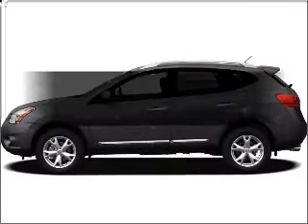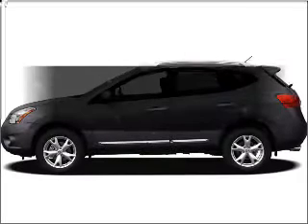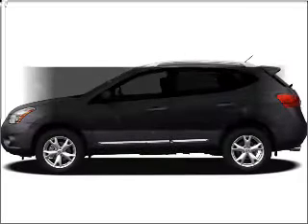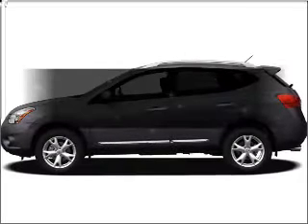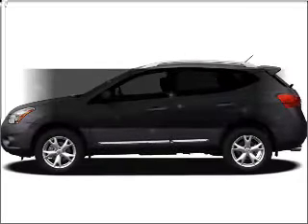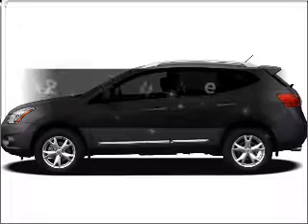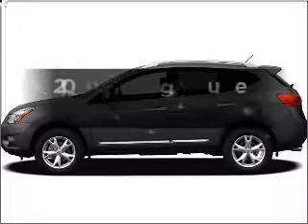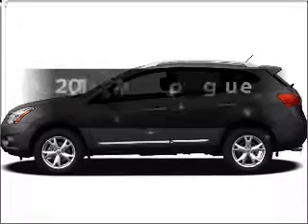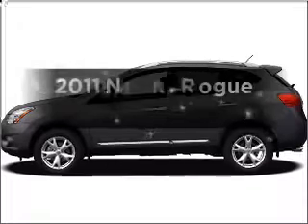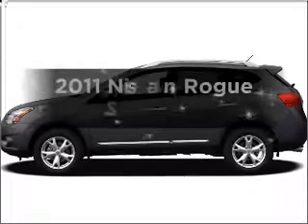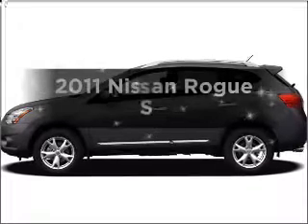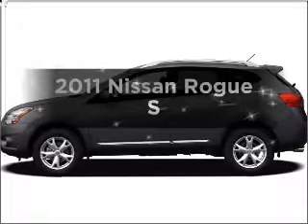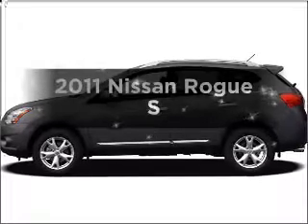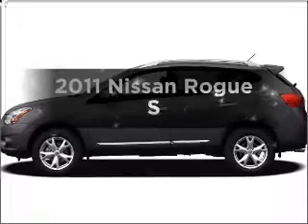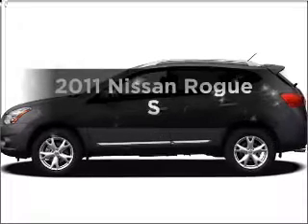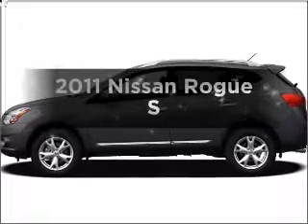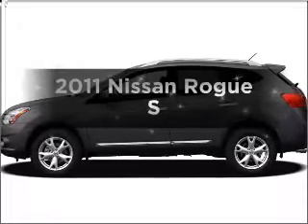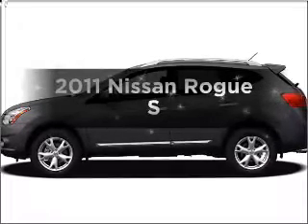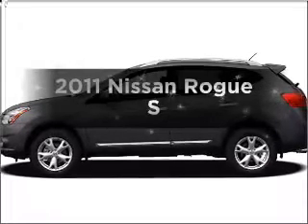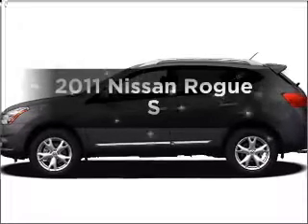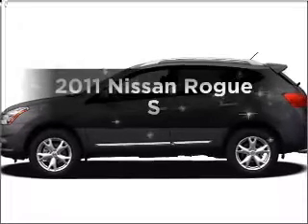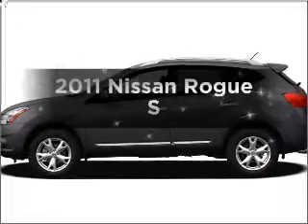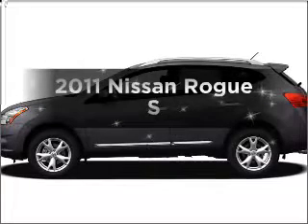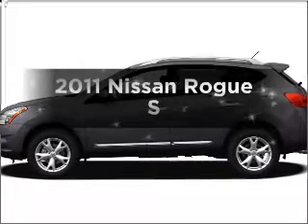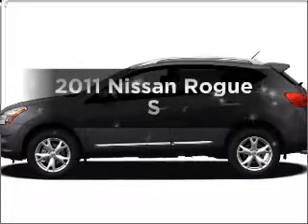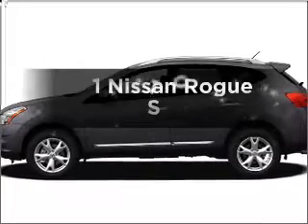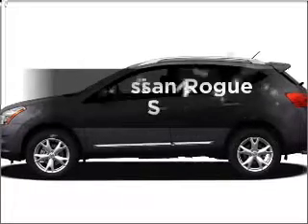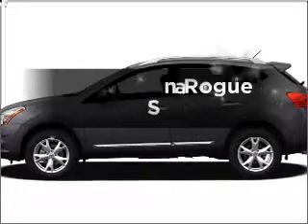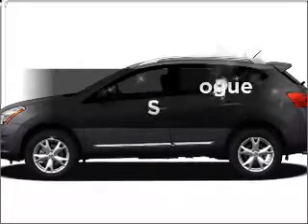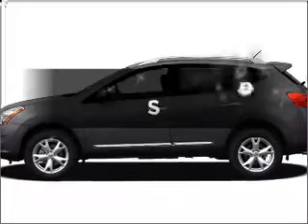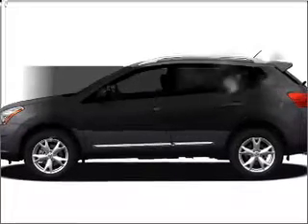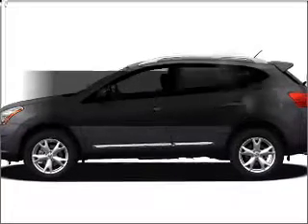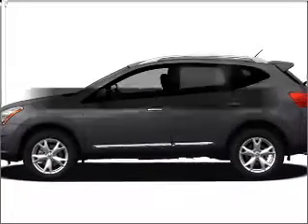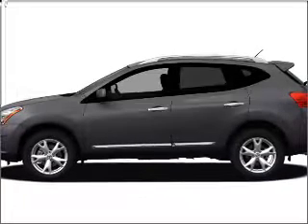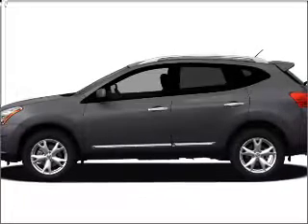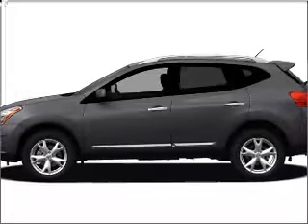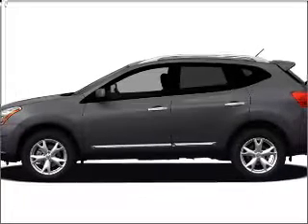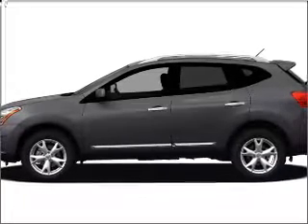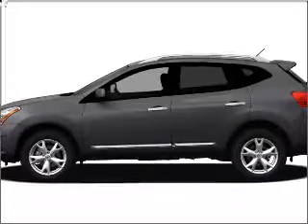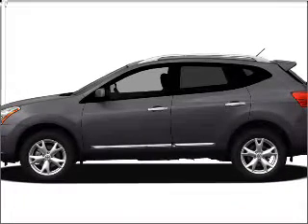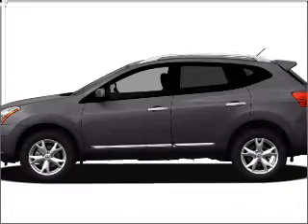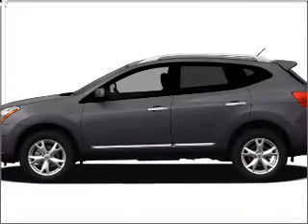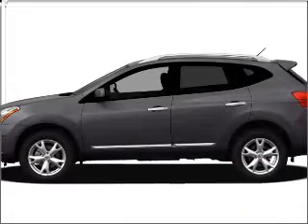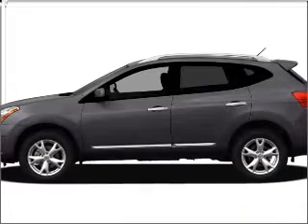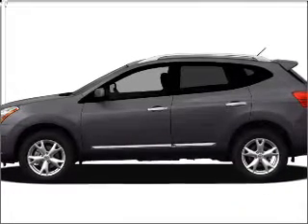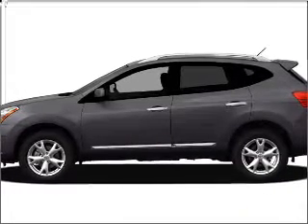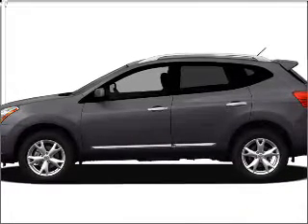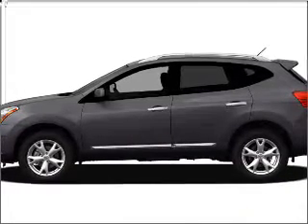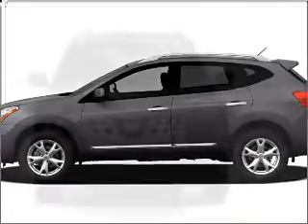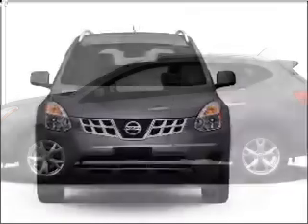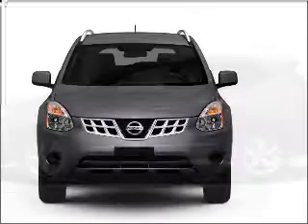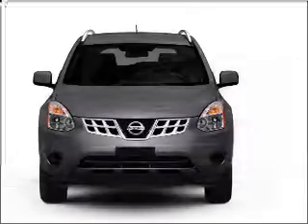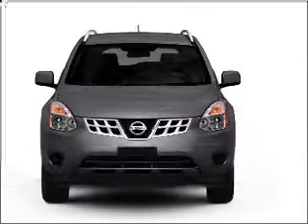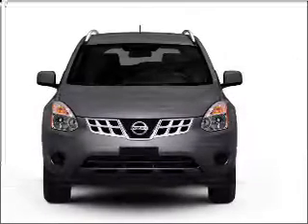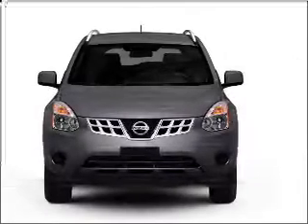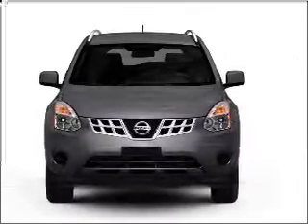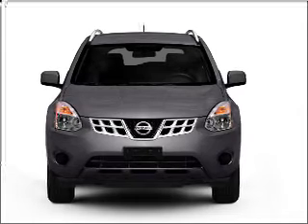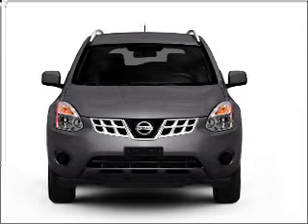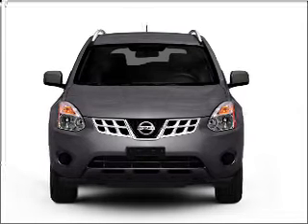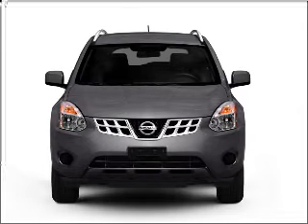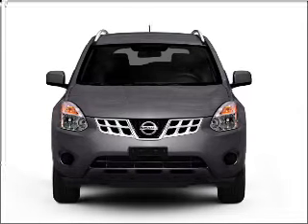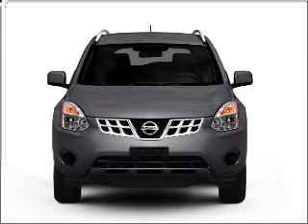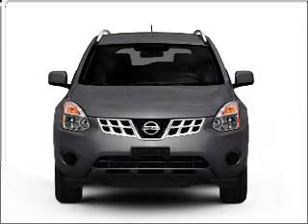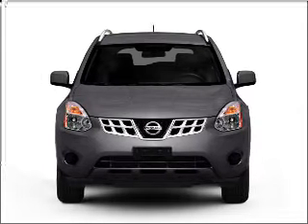Get noticed in this 2011 Nissan Rogue. Travel the roads in style and comfort in this great vehicle.